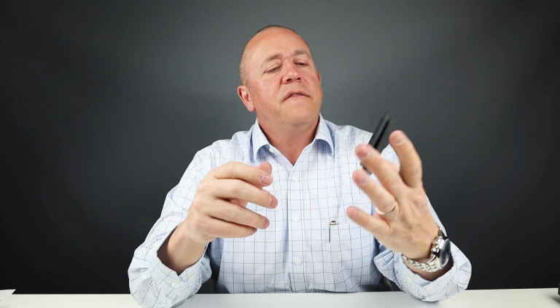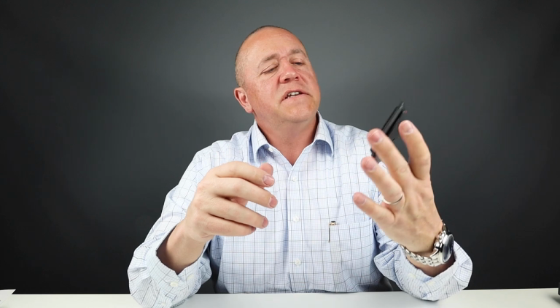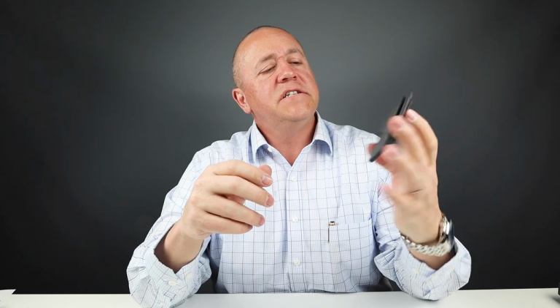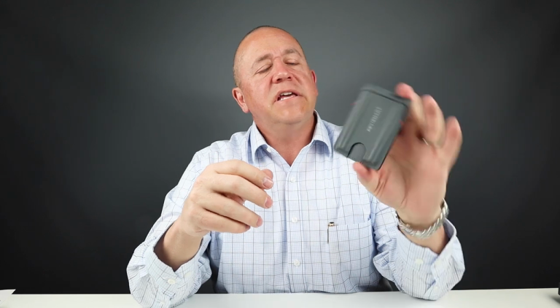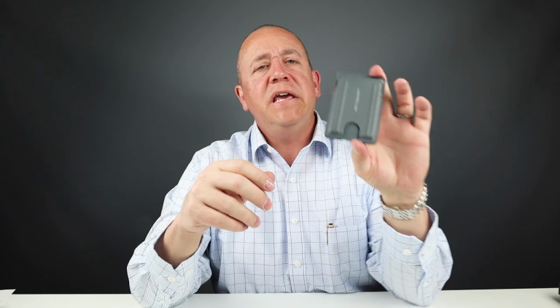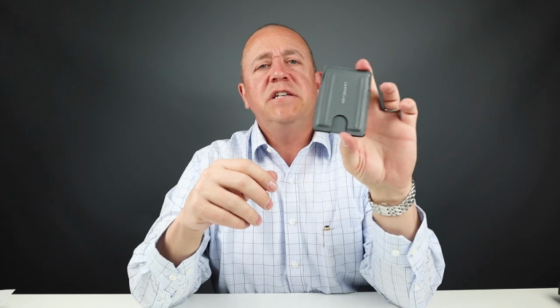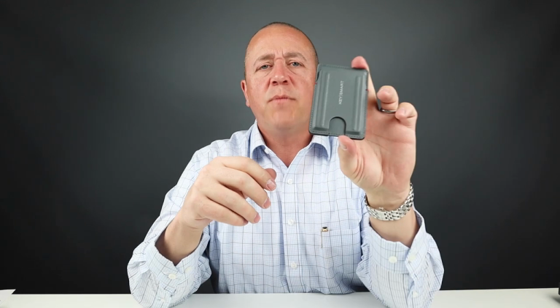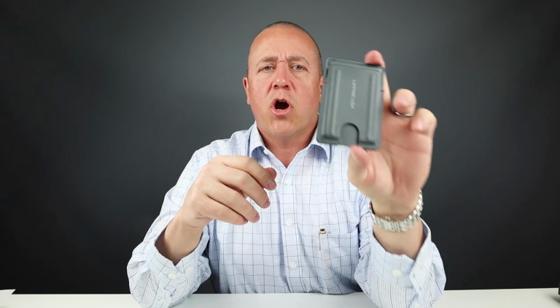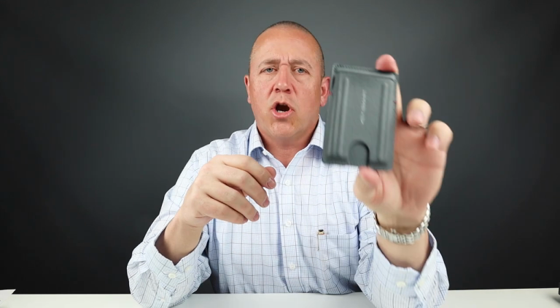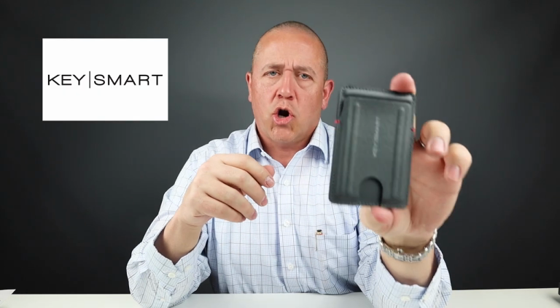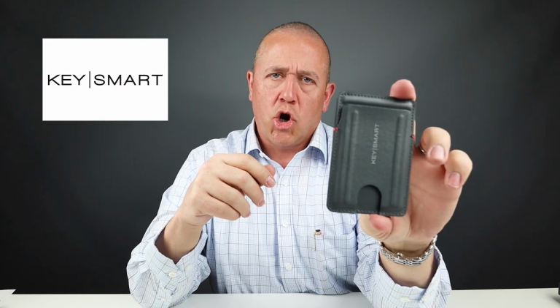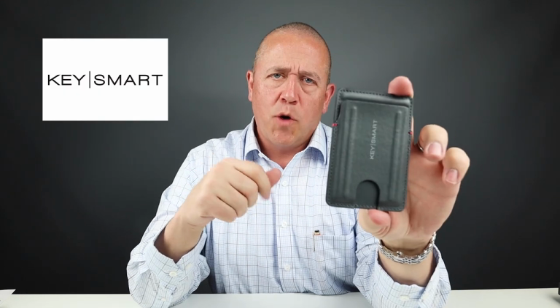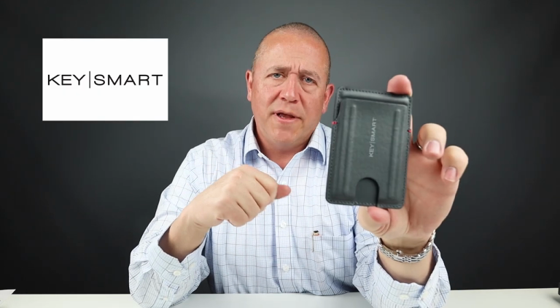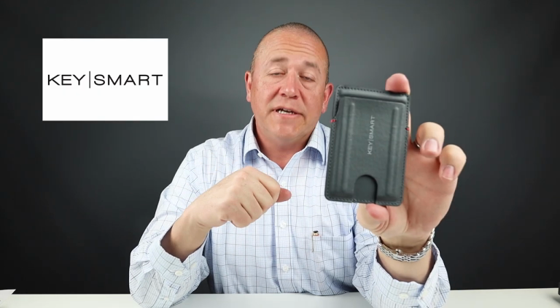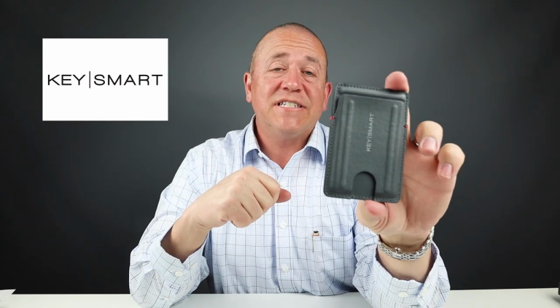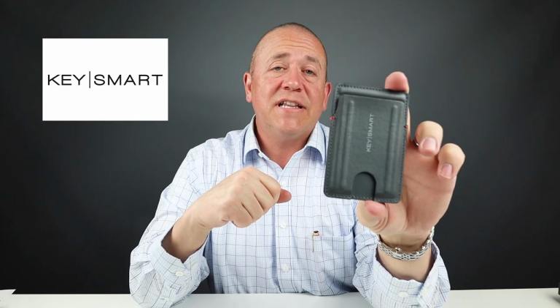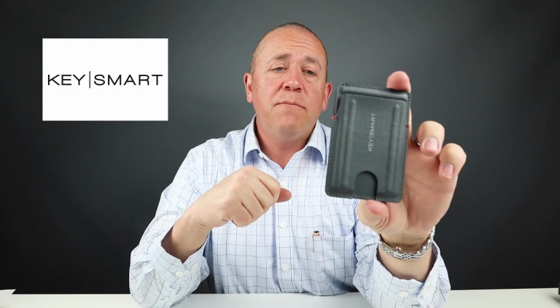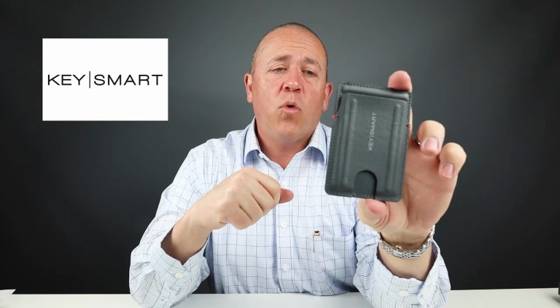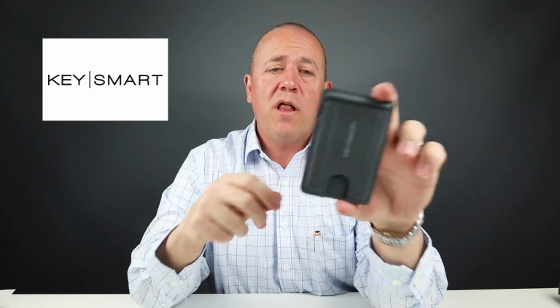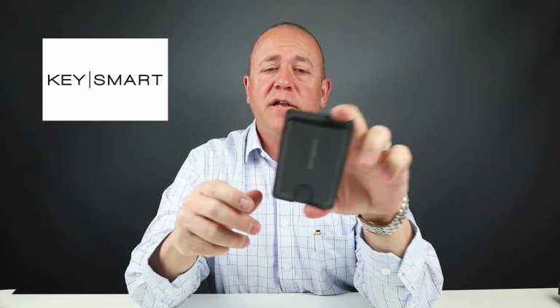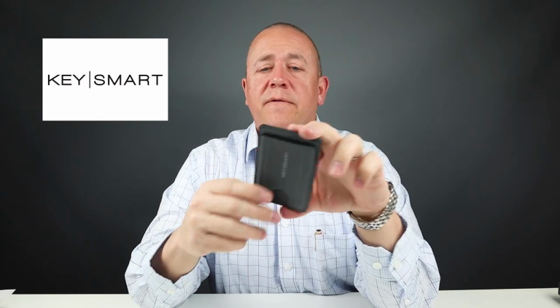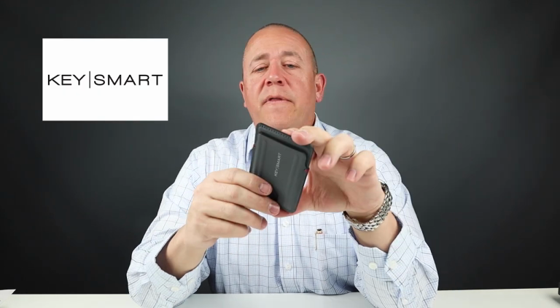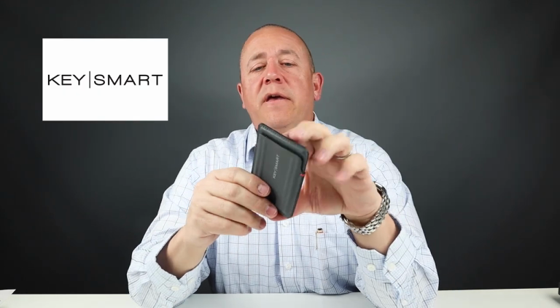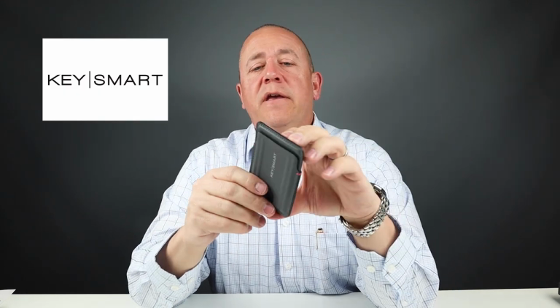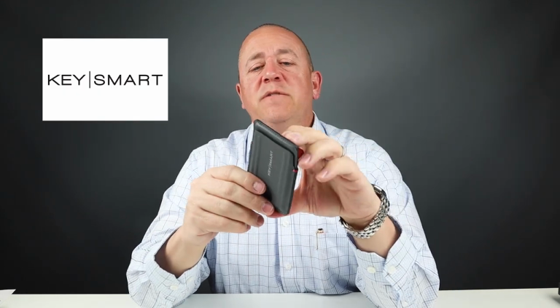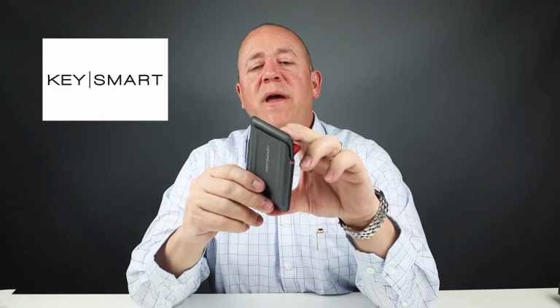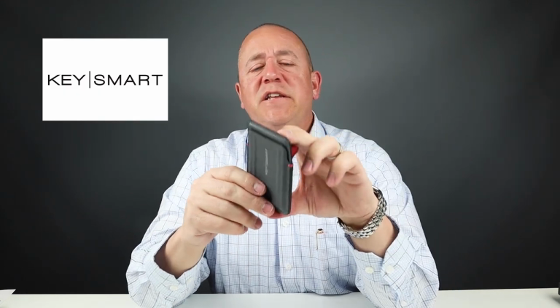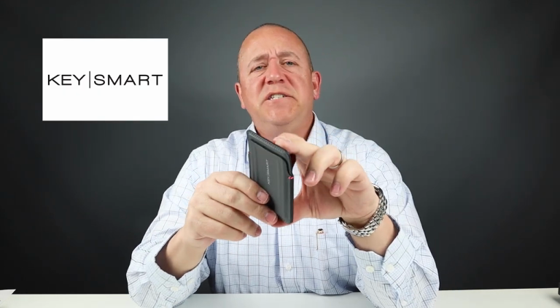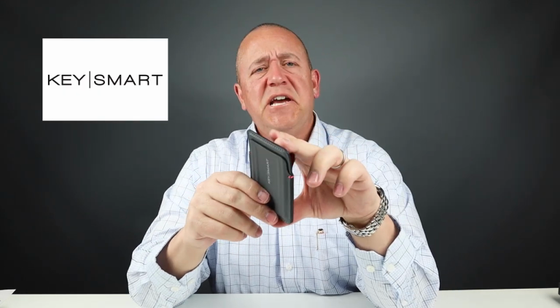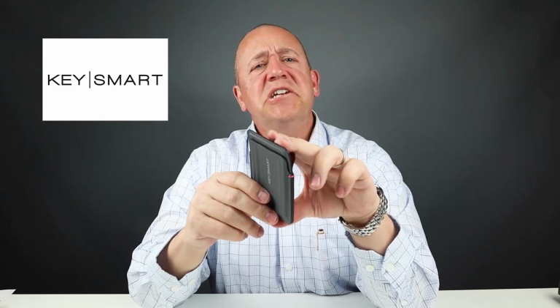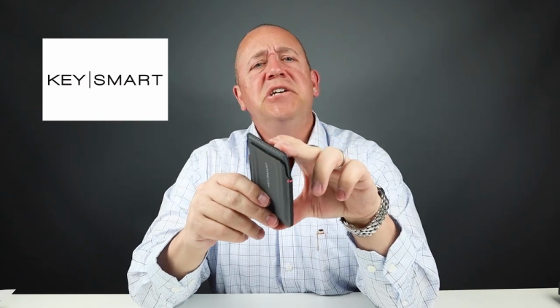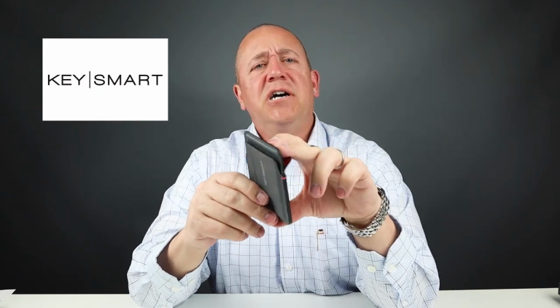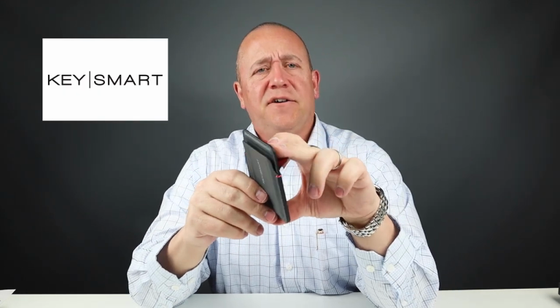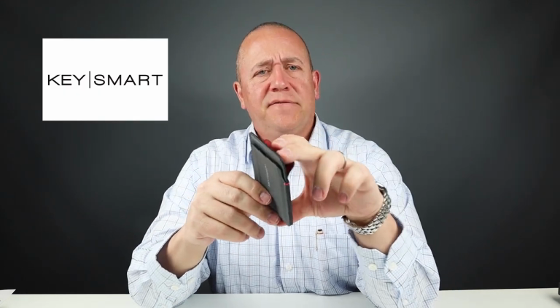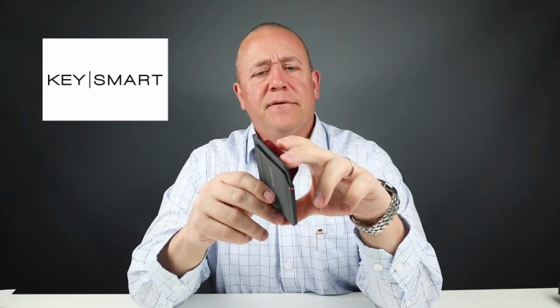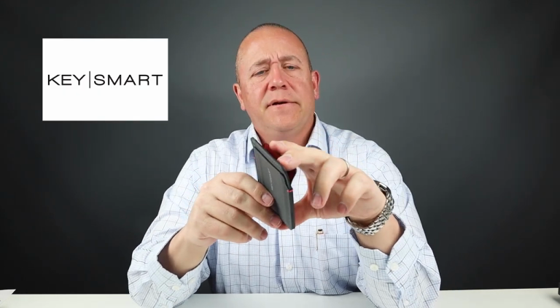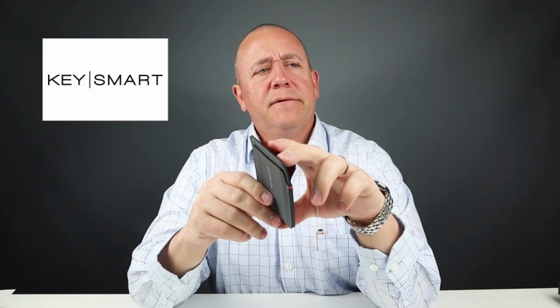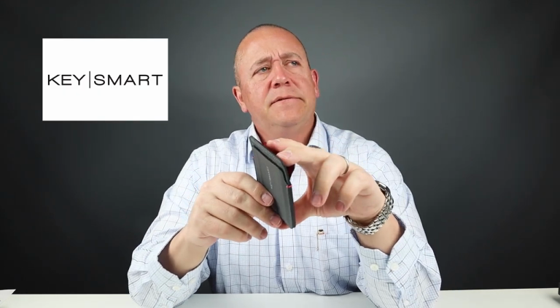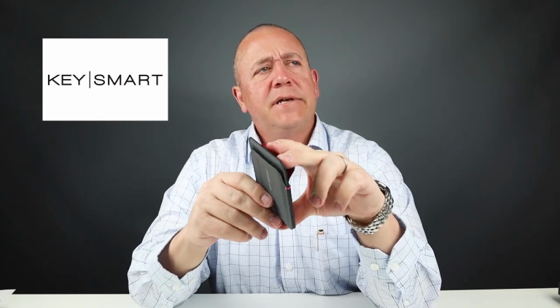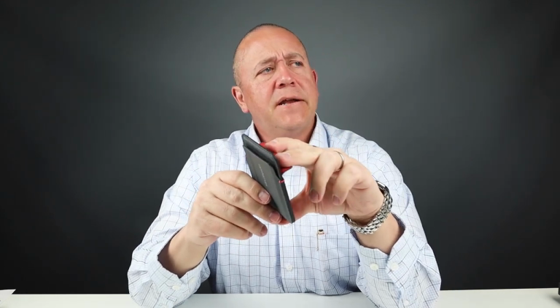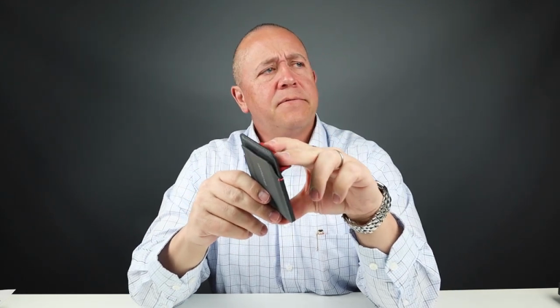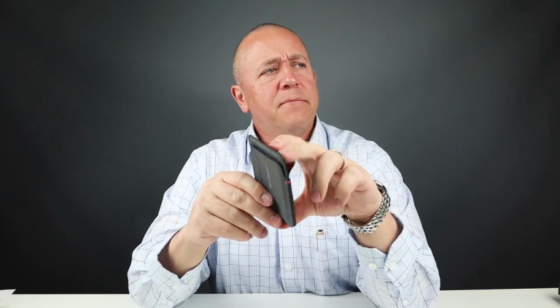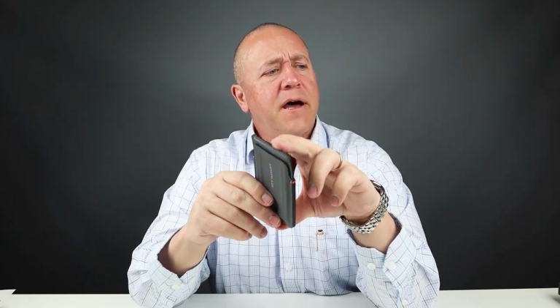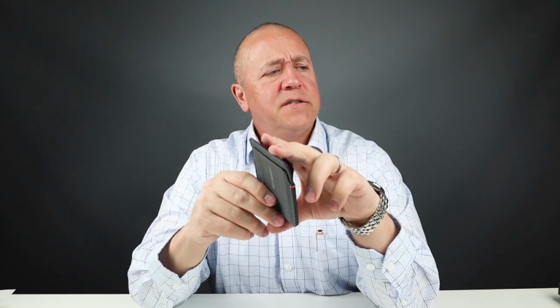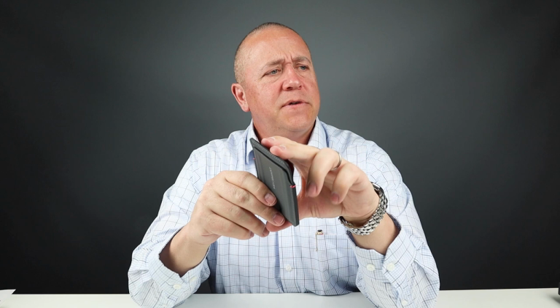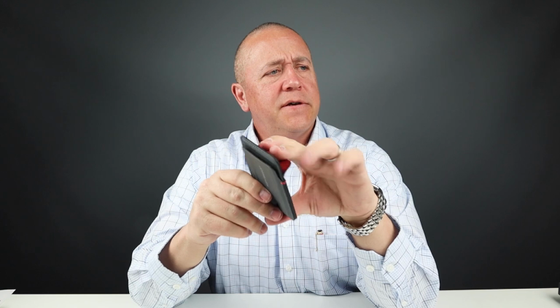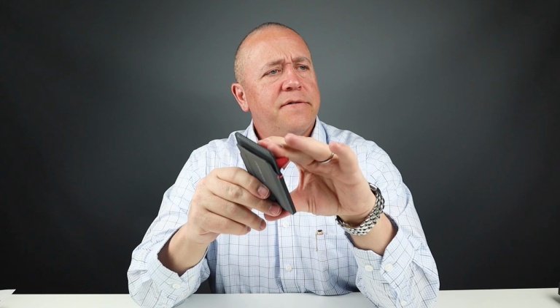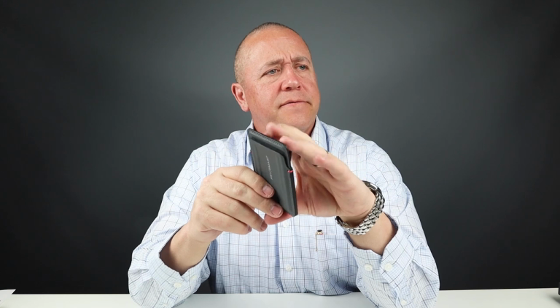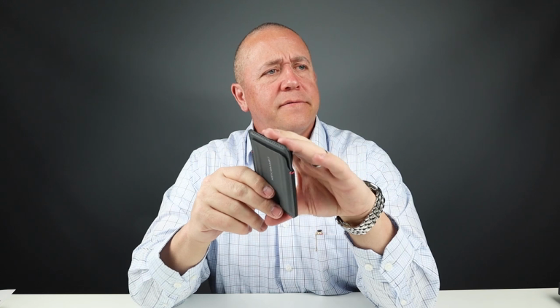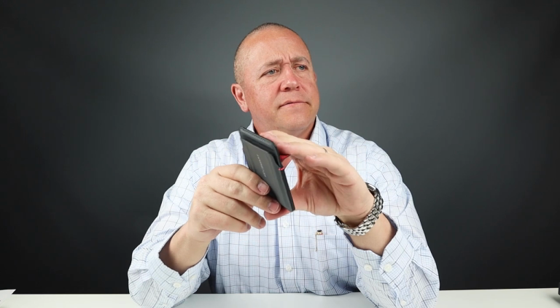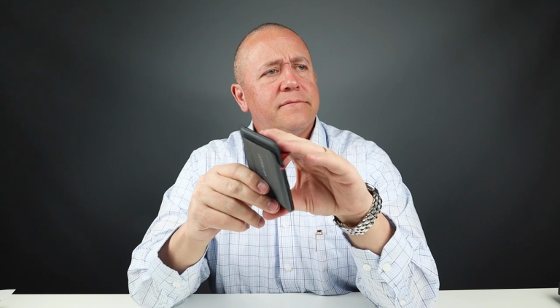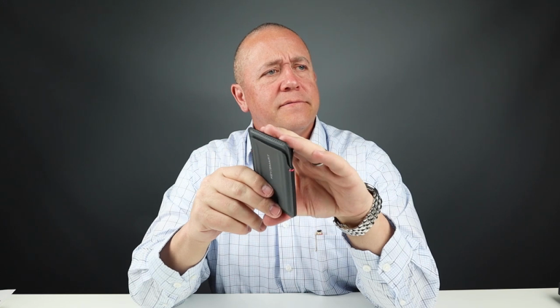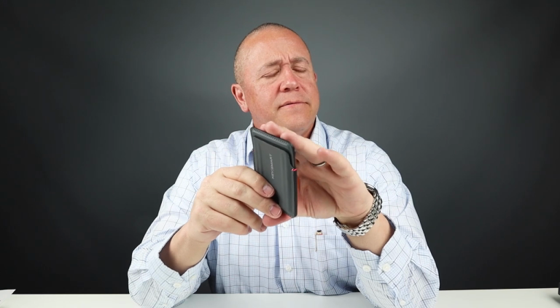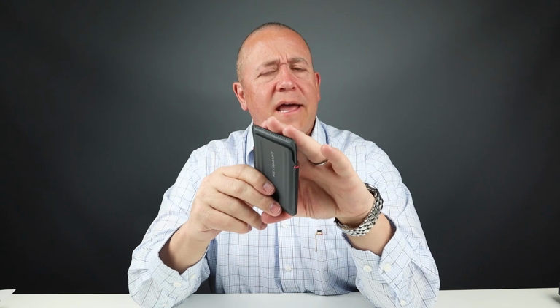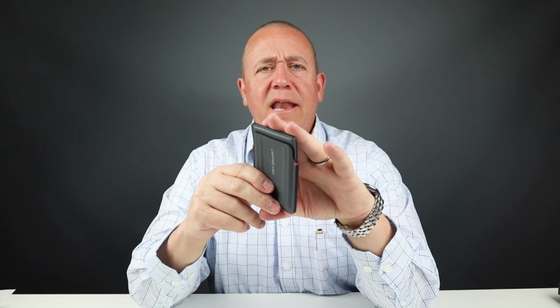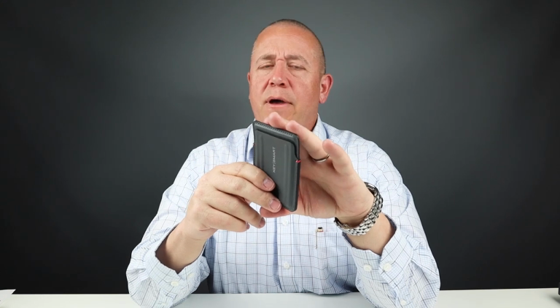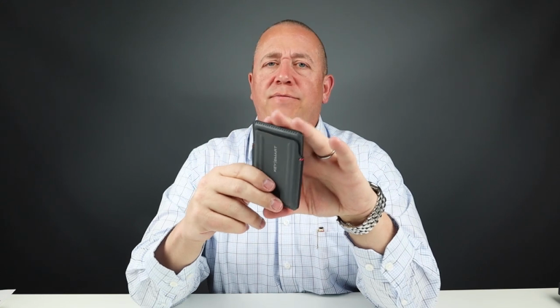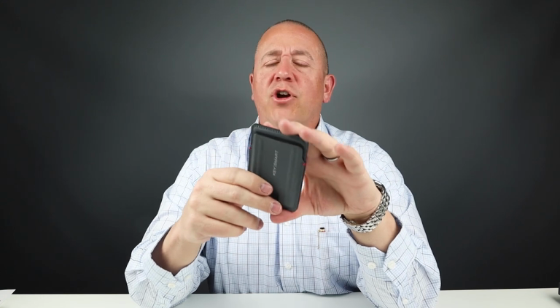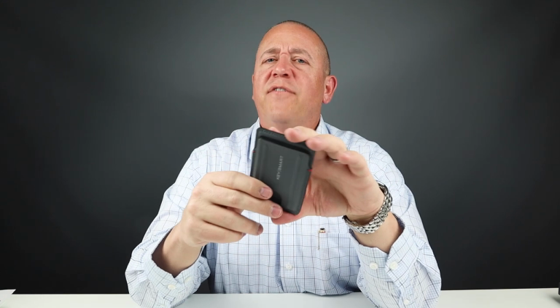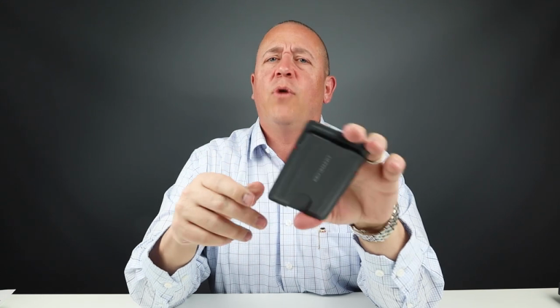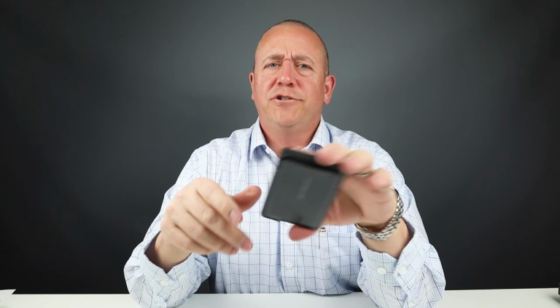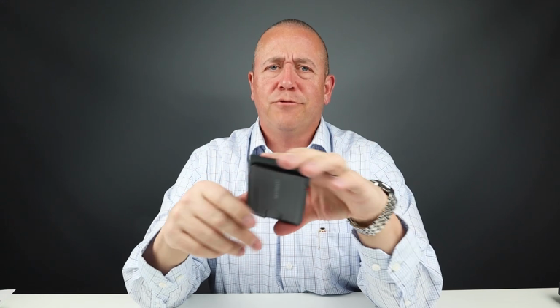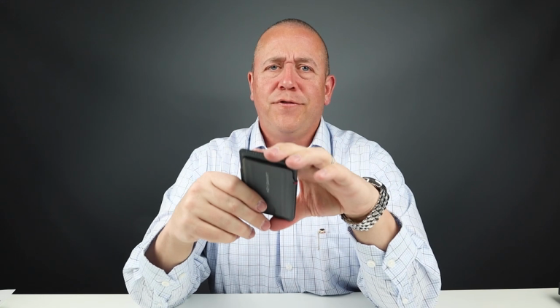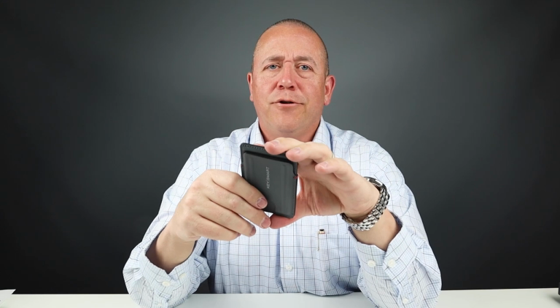This is the KeySmart Urban Slim Wallet. It's made of tech-tough. It kind of reminds me of... anyway, you're gonna have to watch the review.